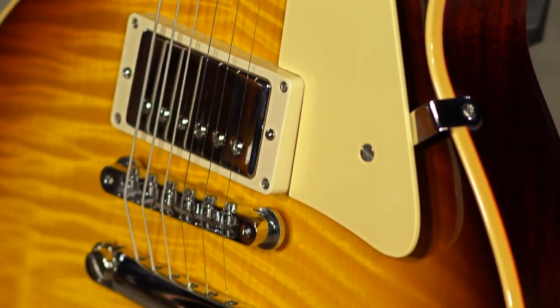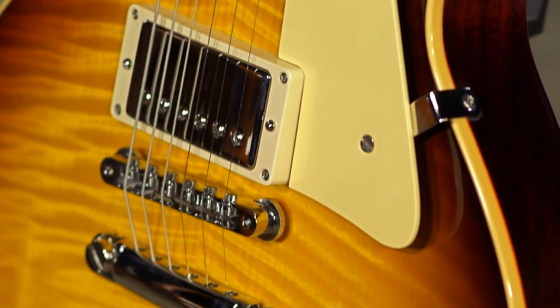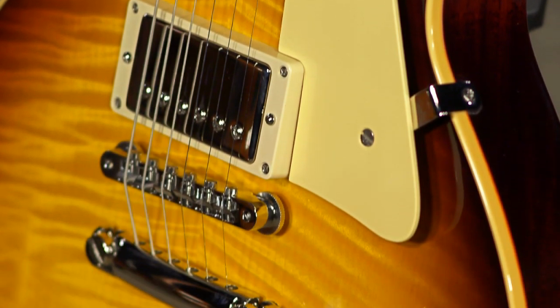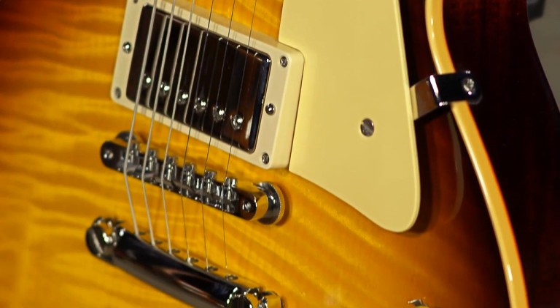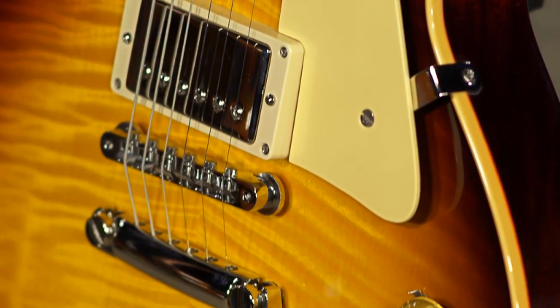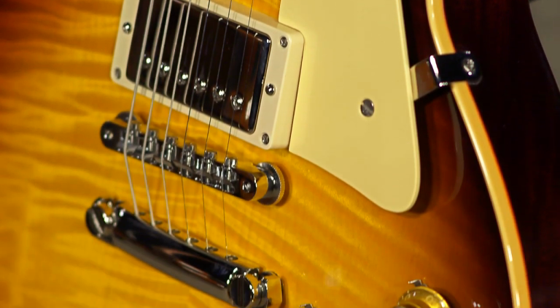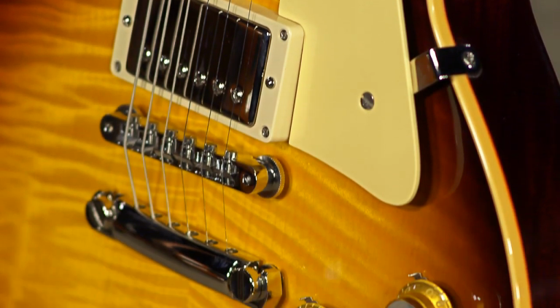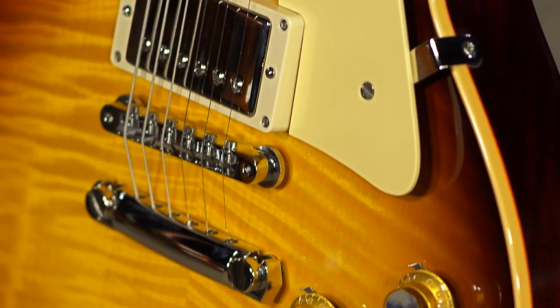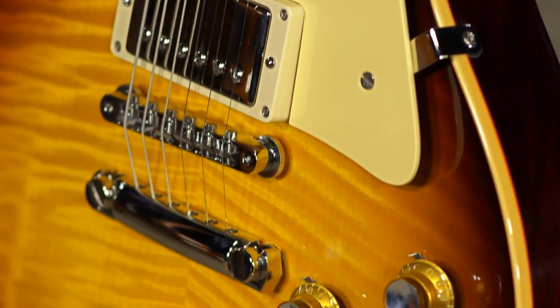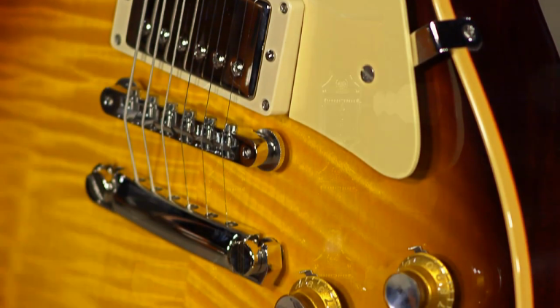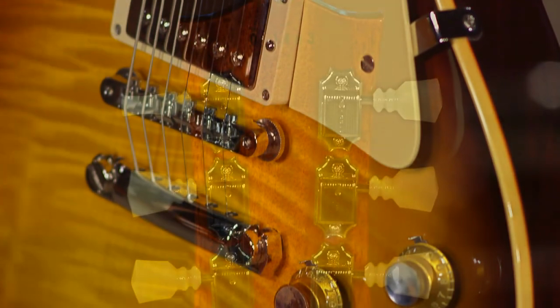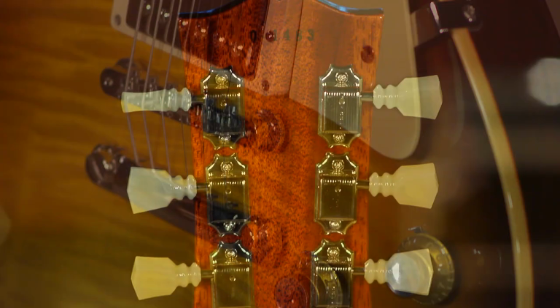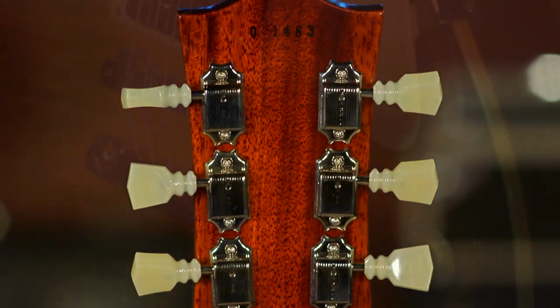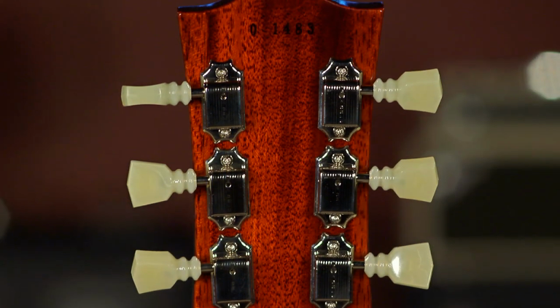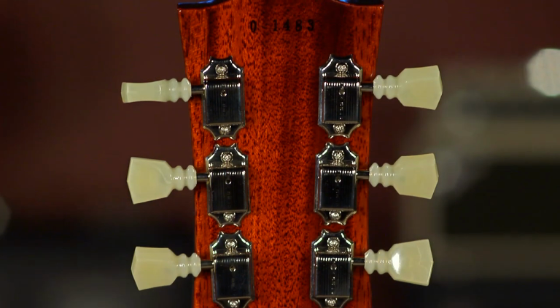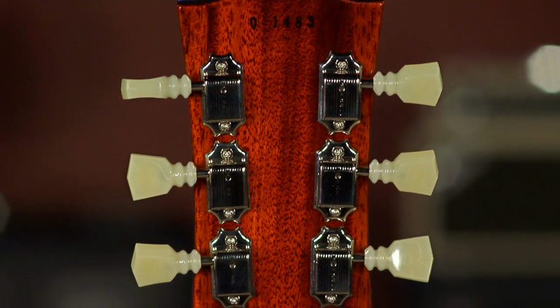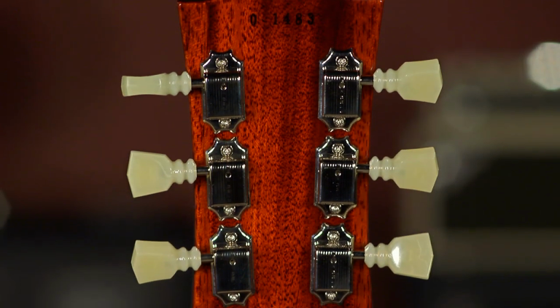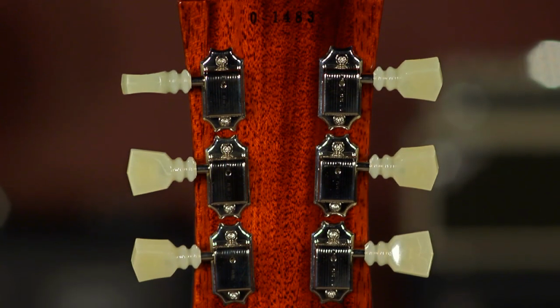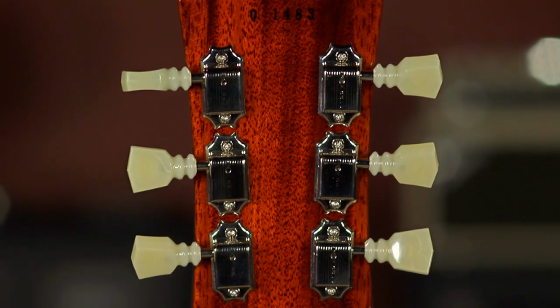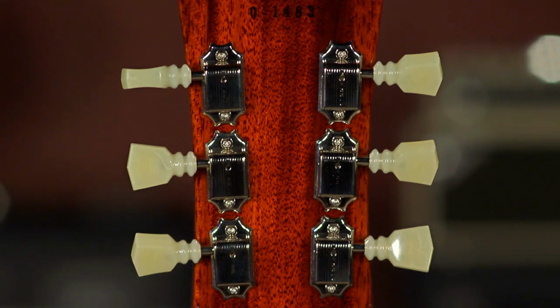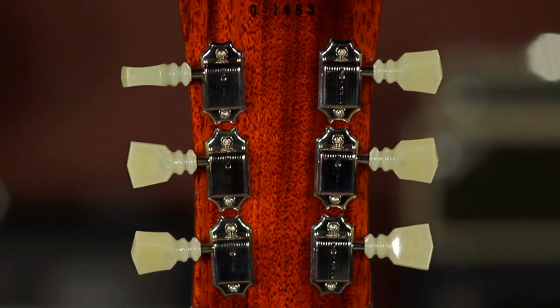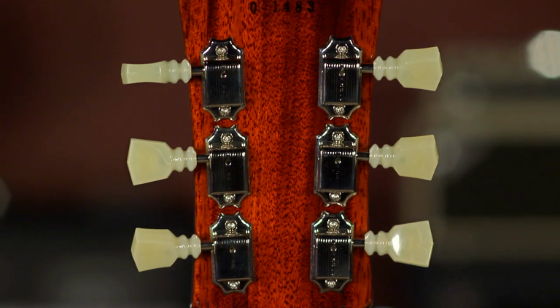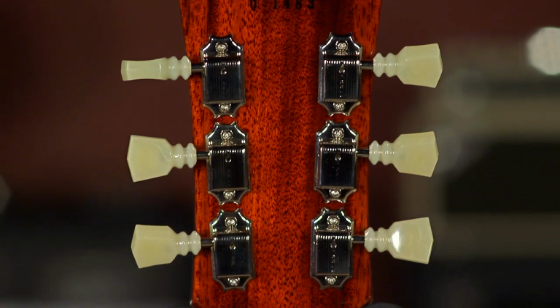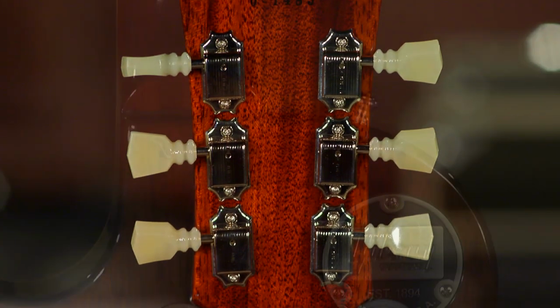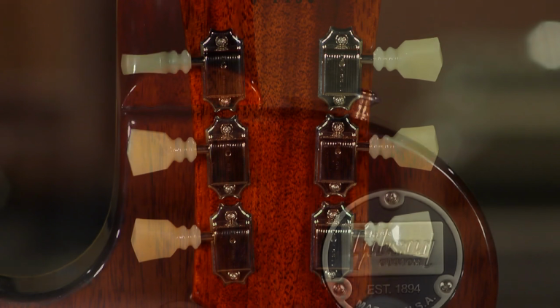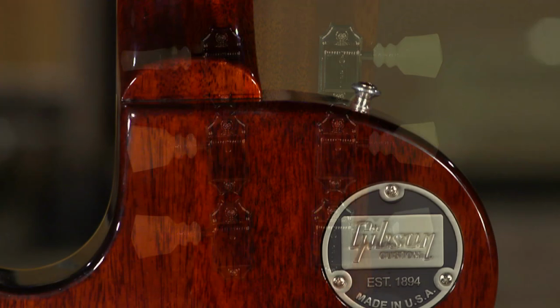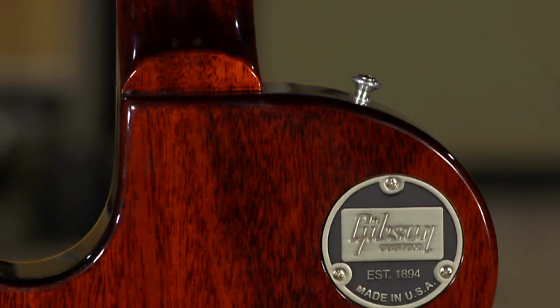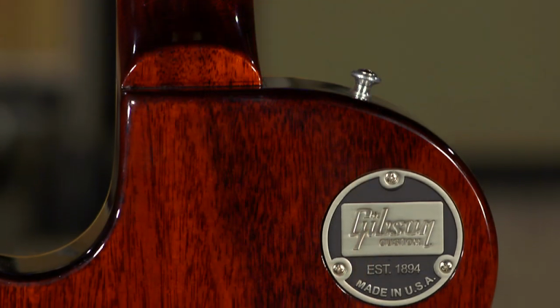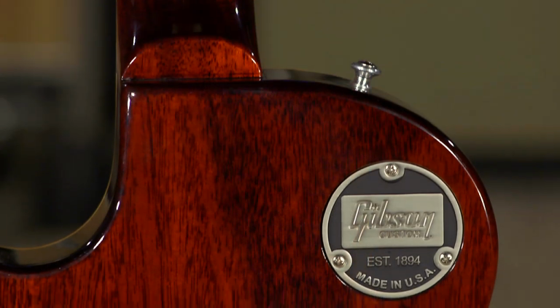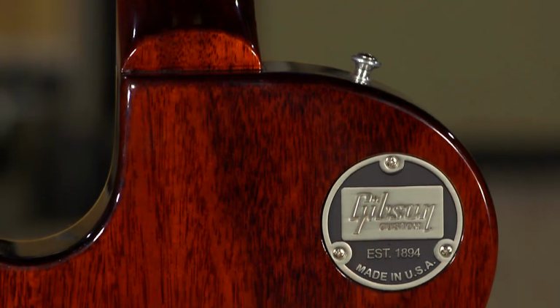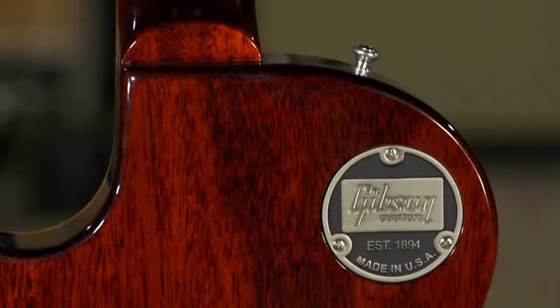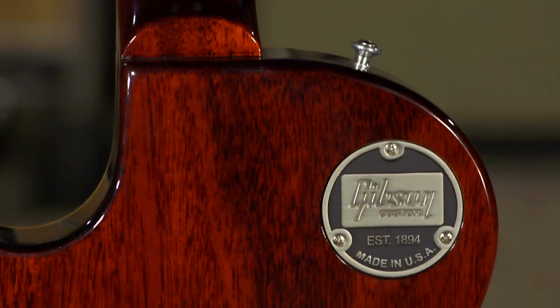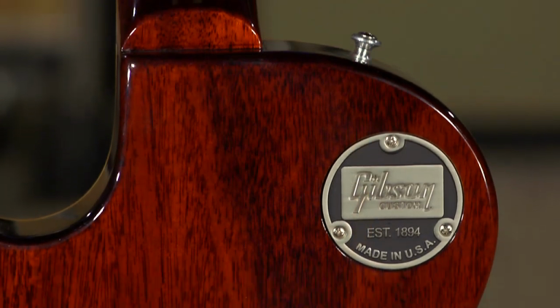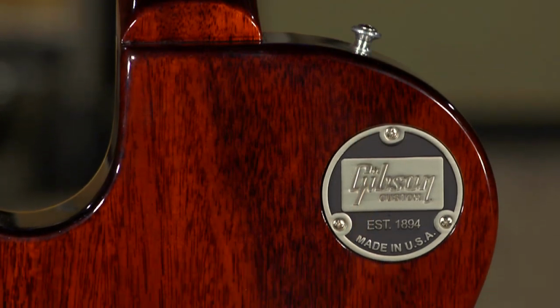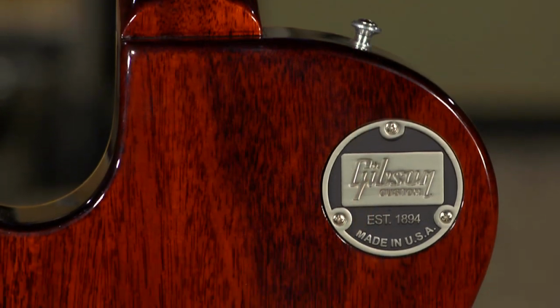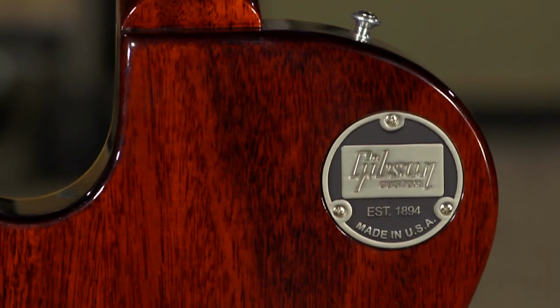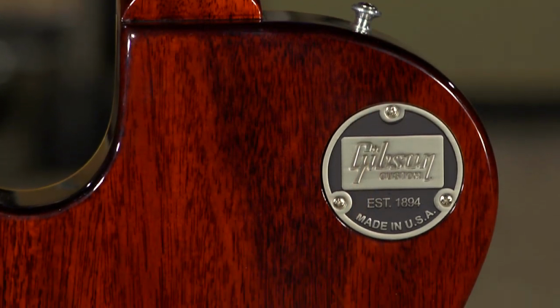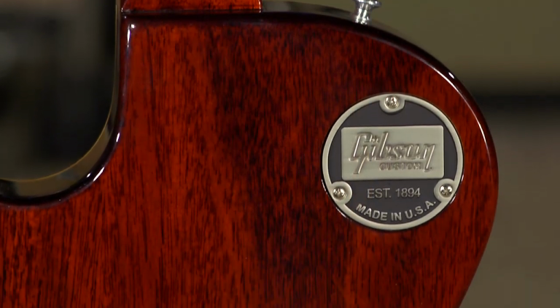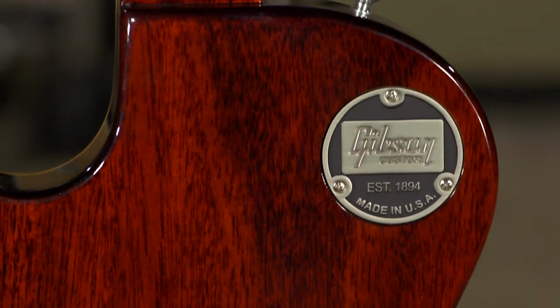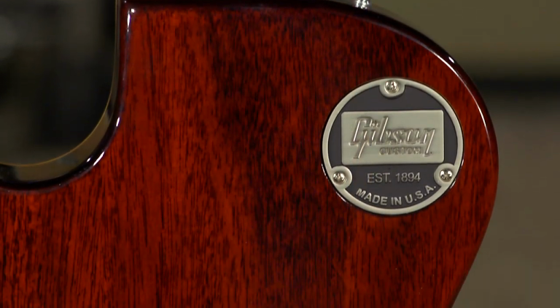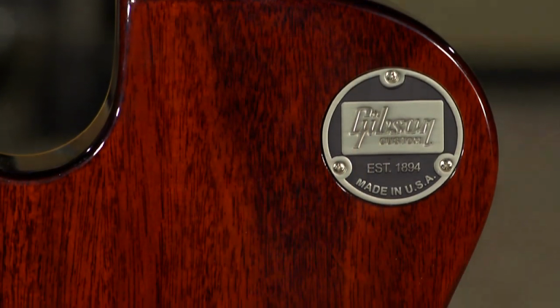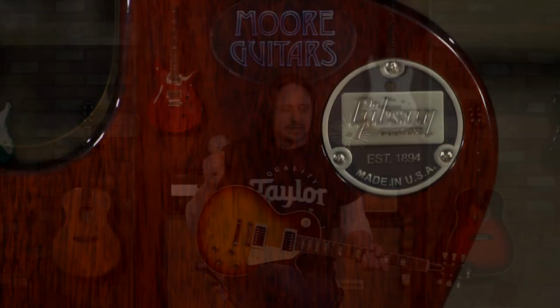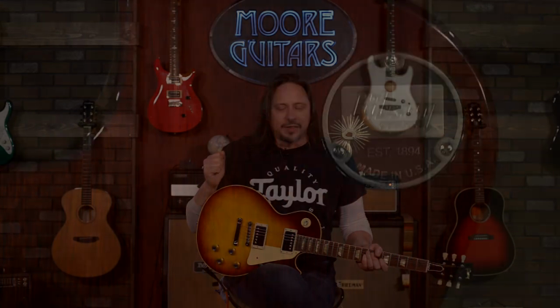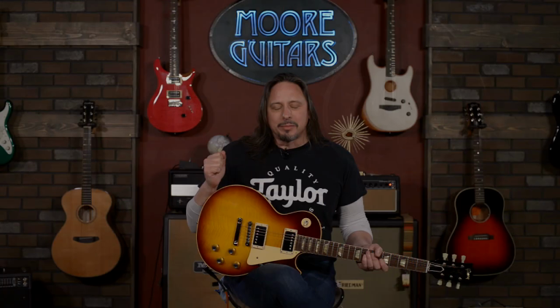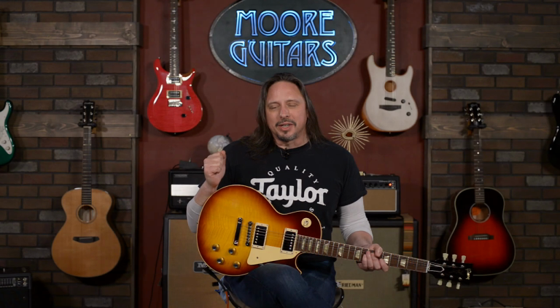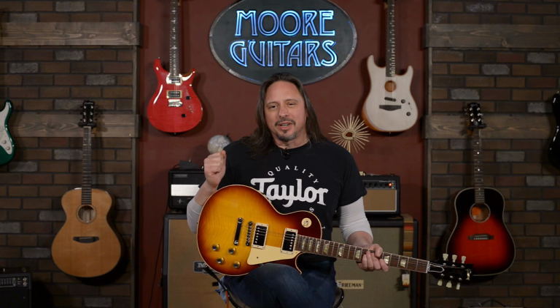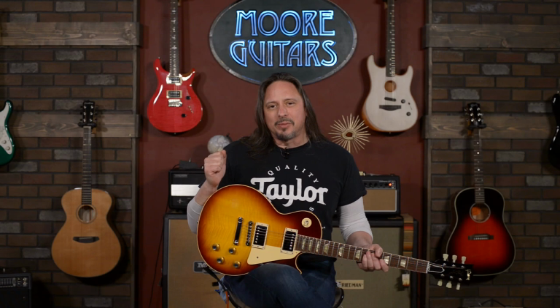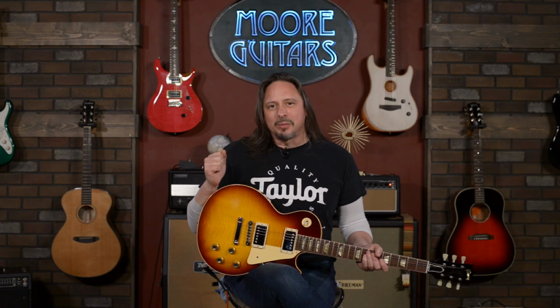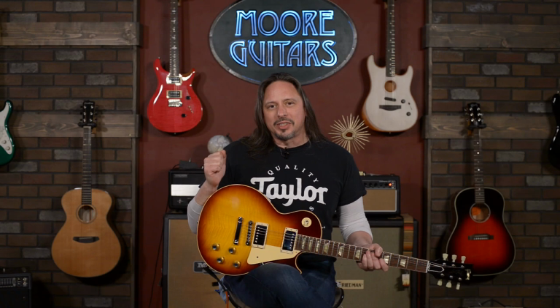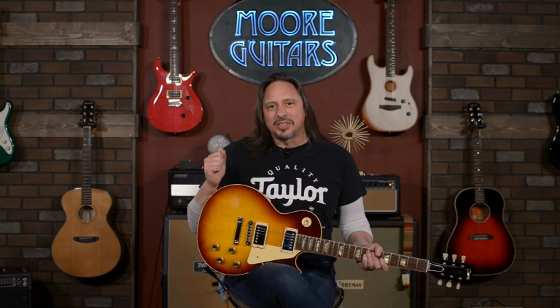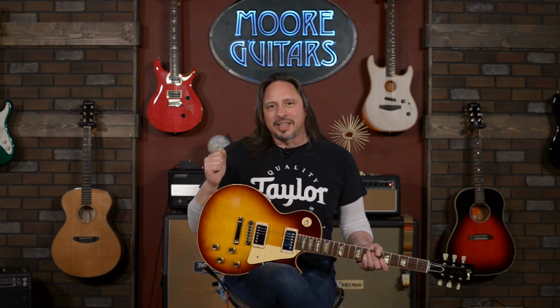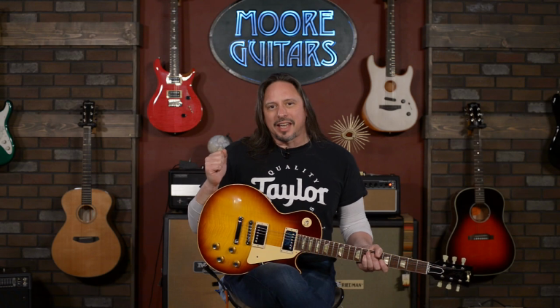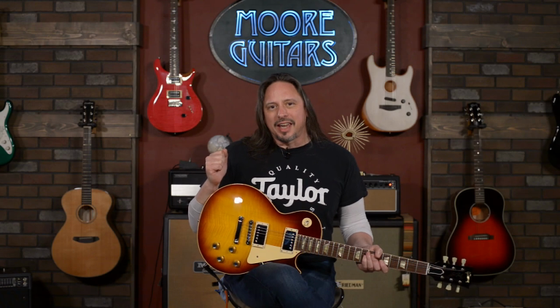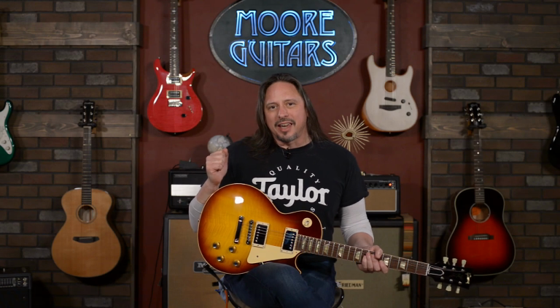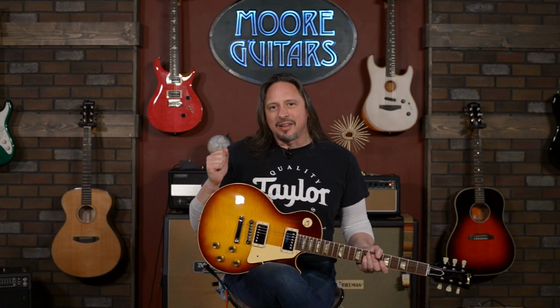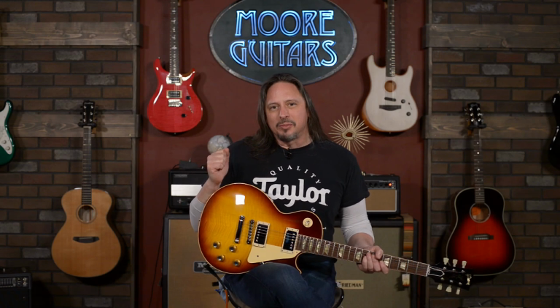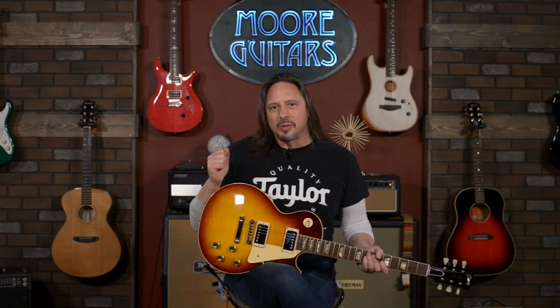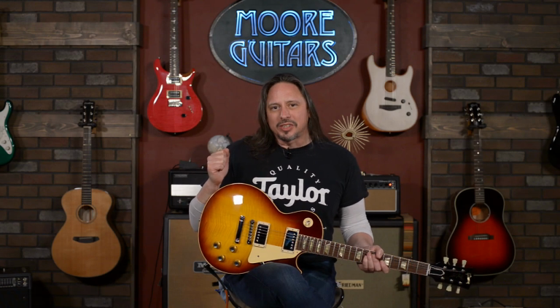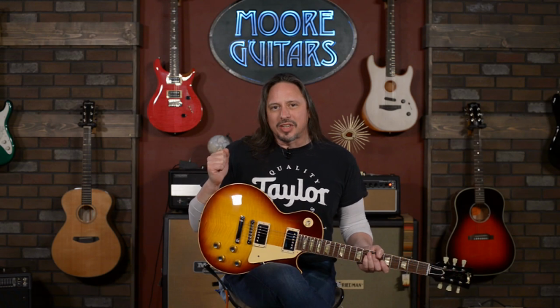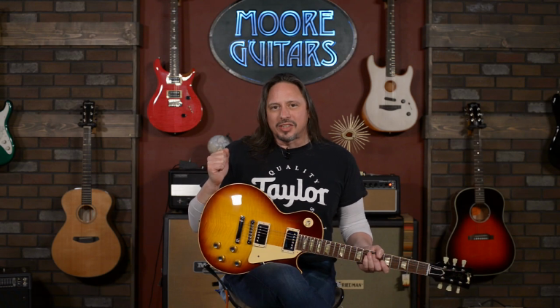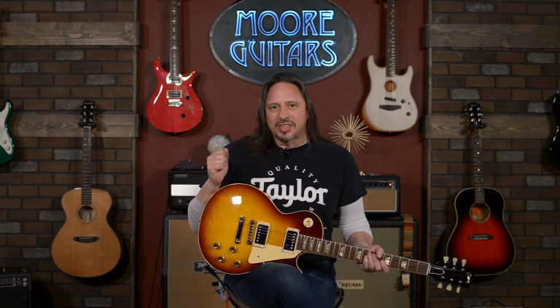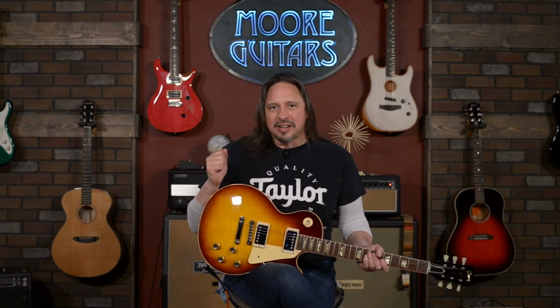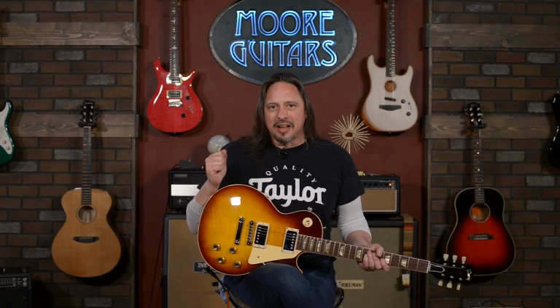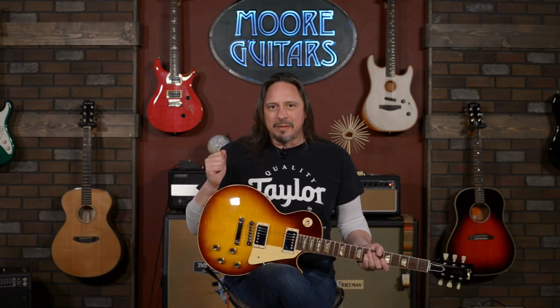Faithful, historic recreation, as always, from Gibson Custom. It's available here at MoreMusic and MoreGuitars.com.